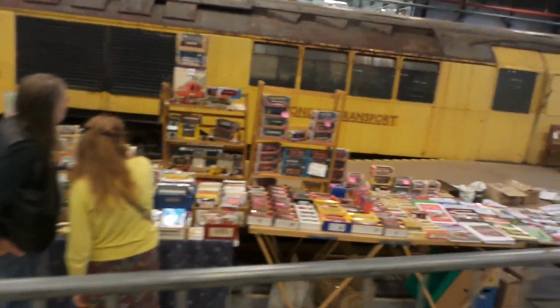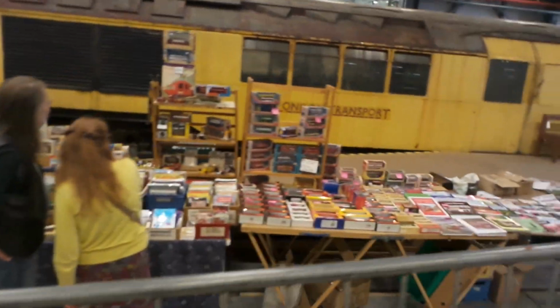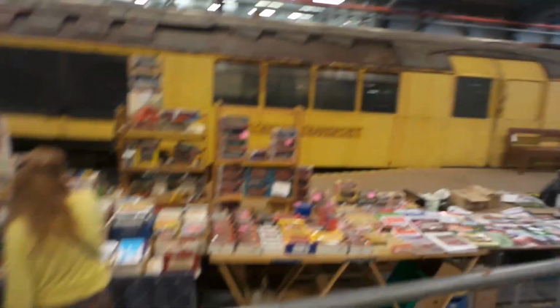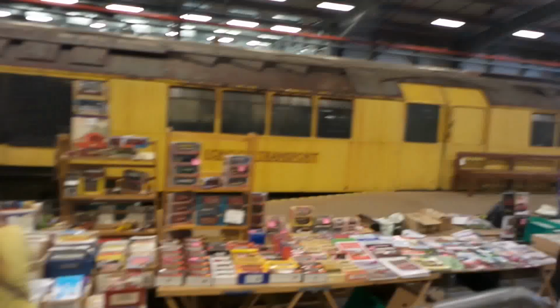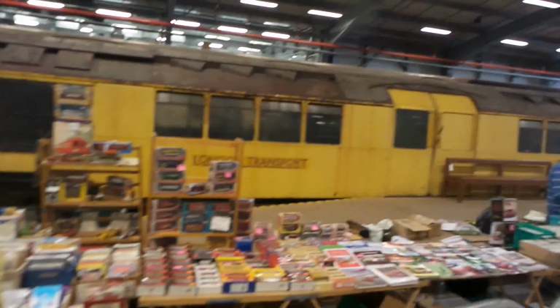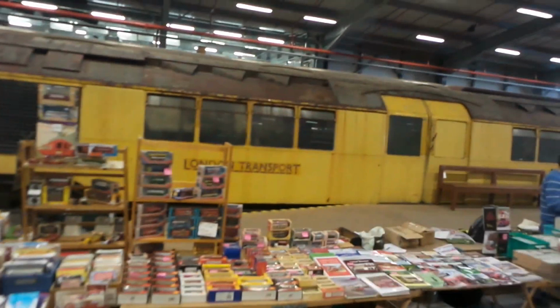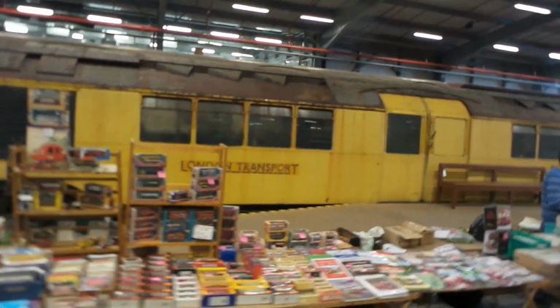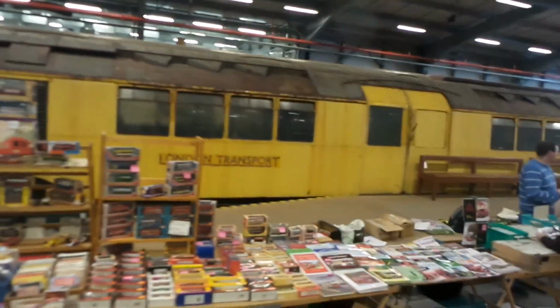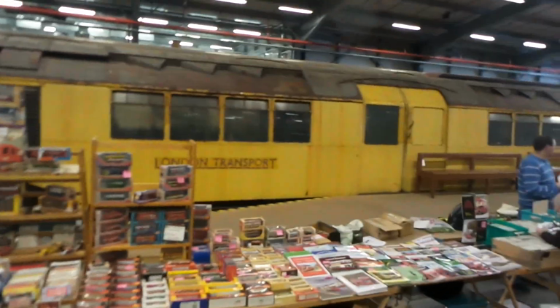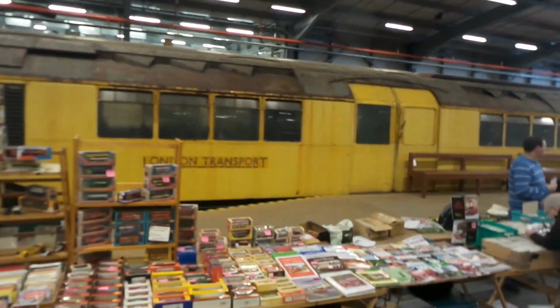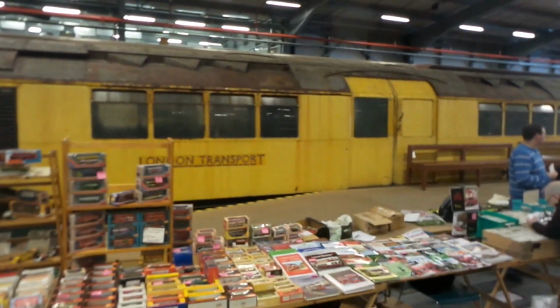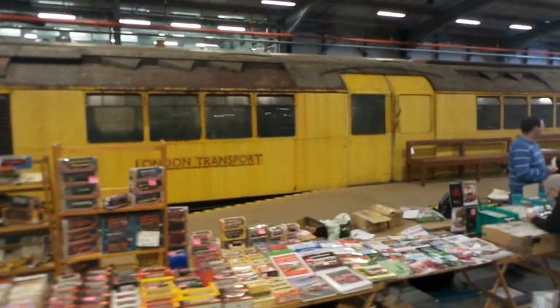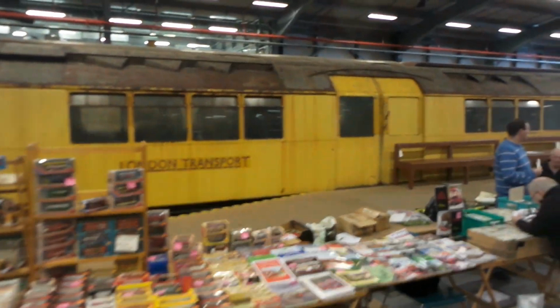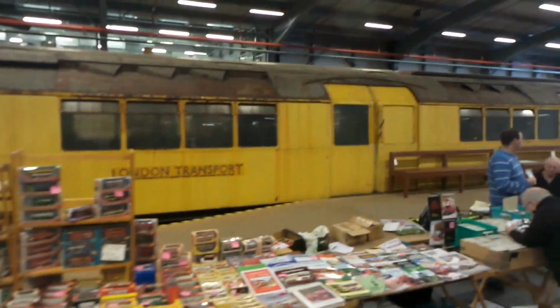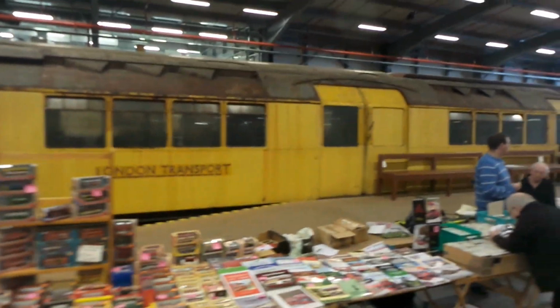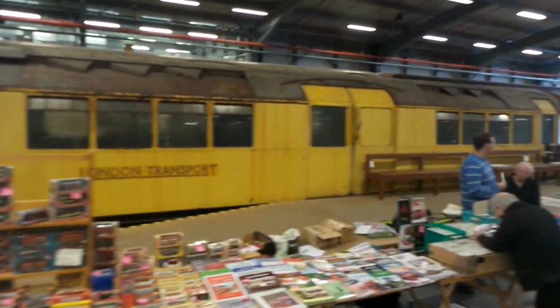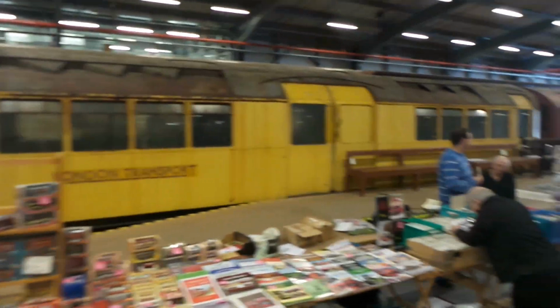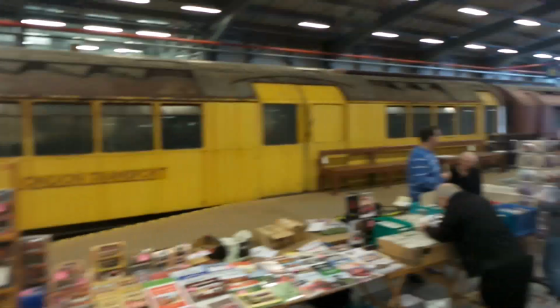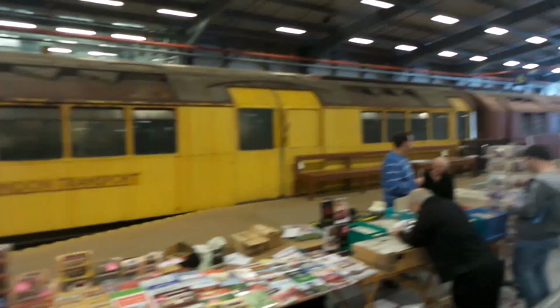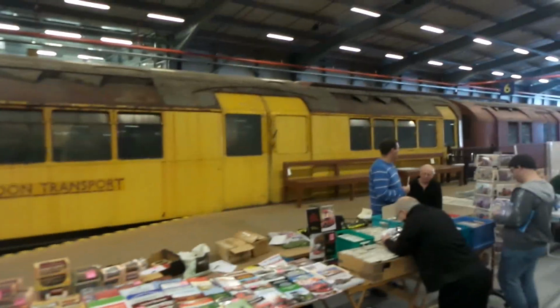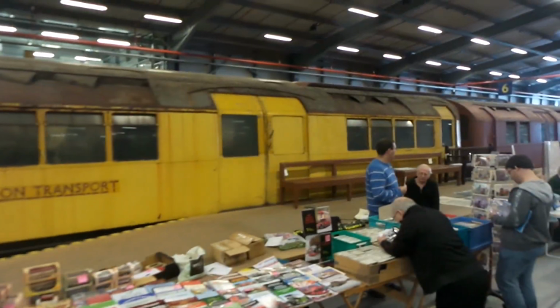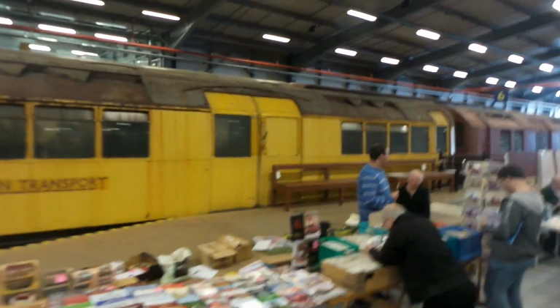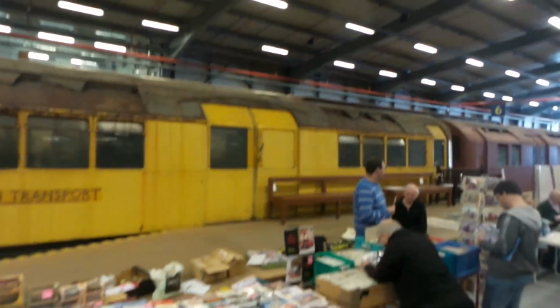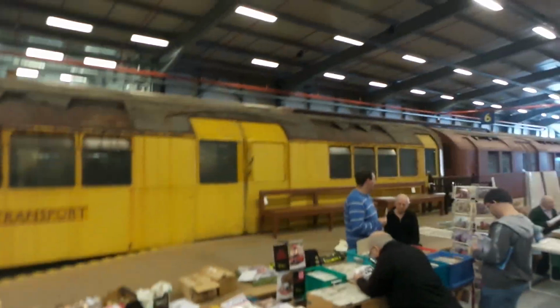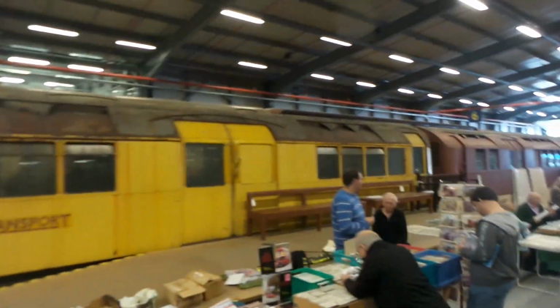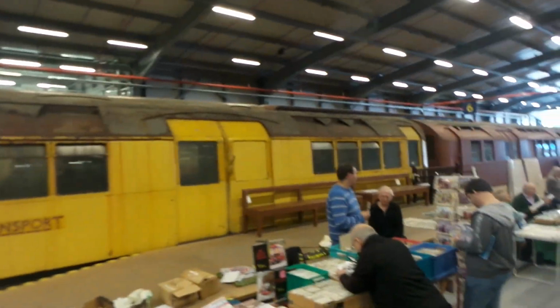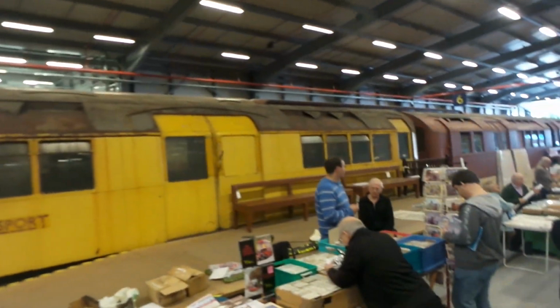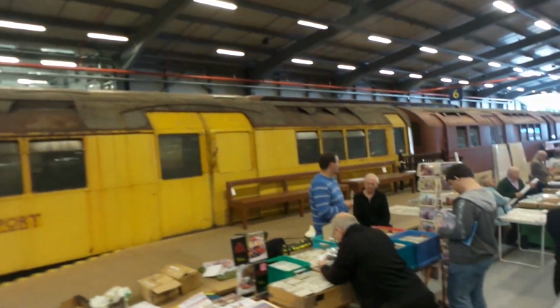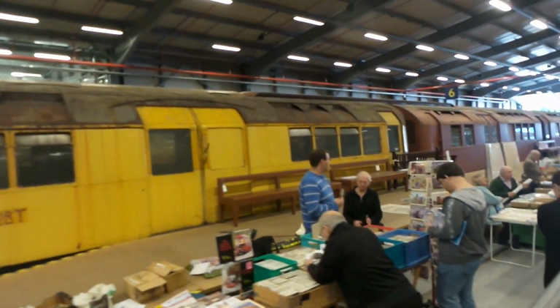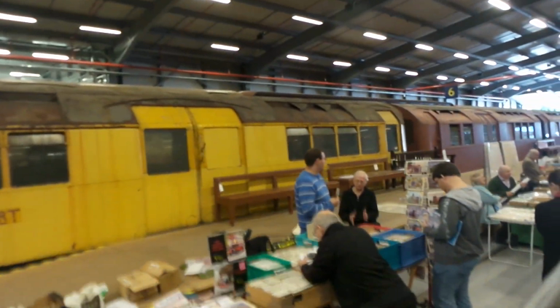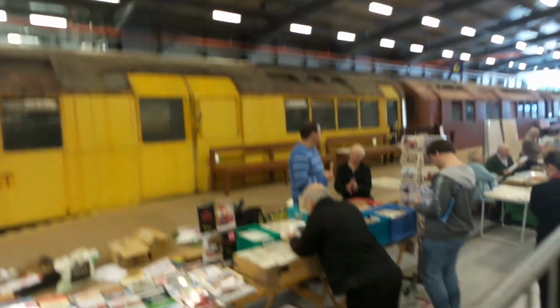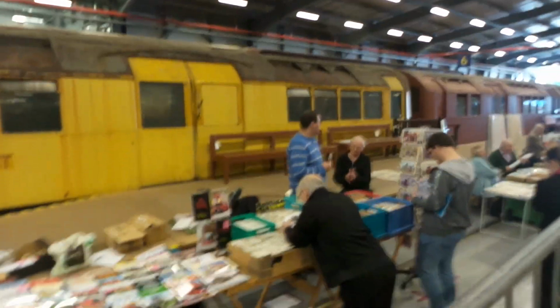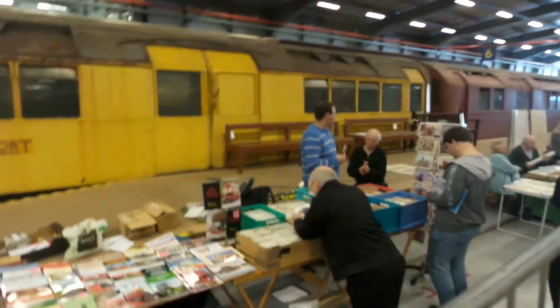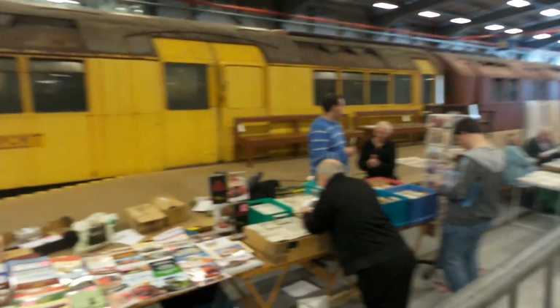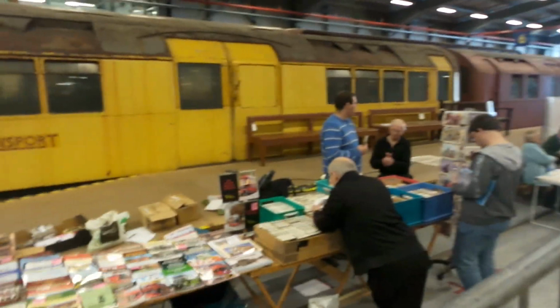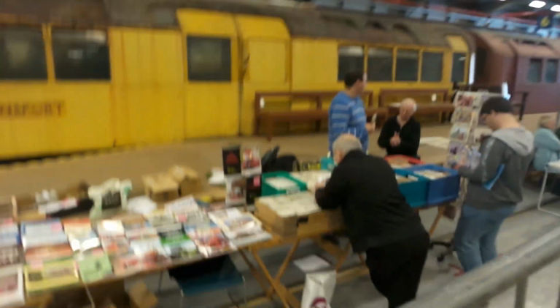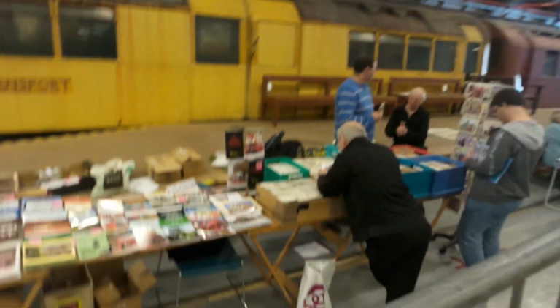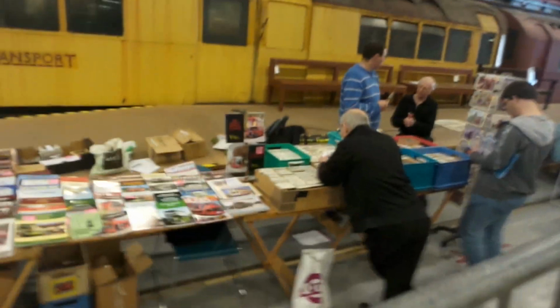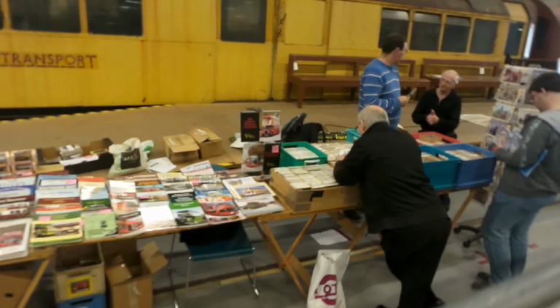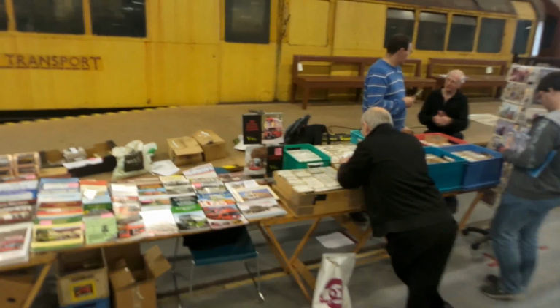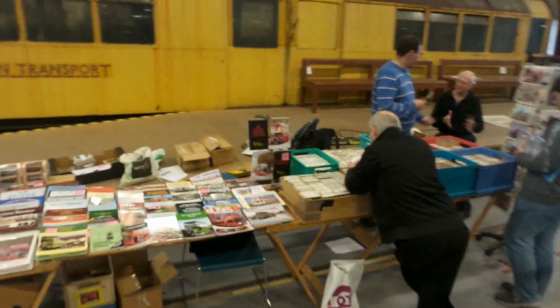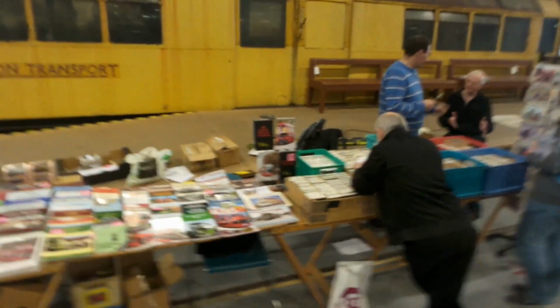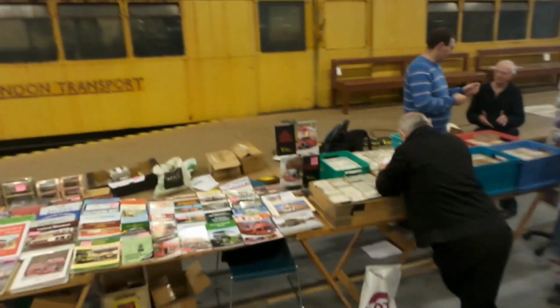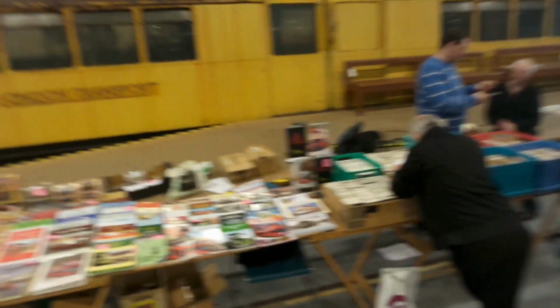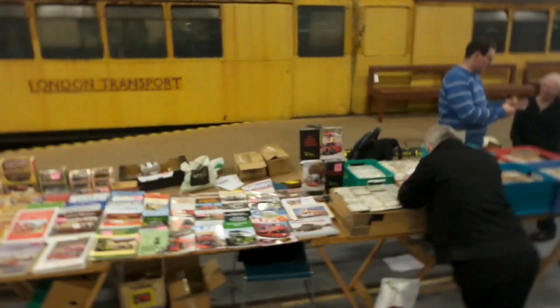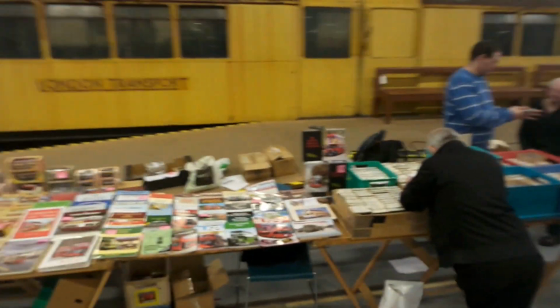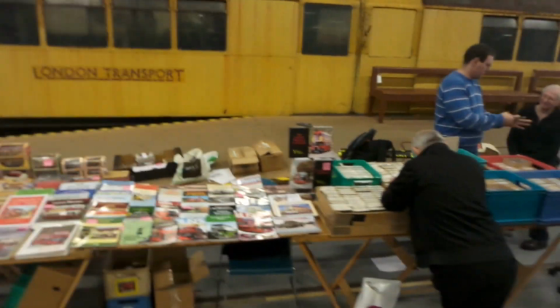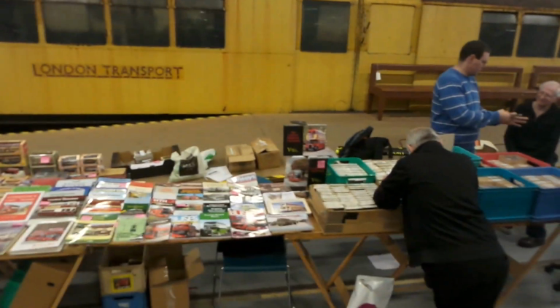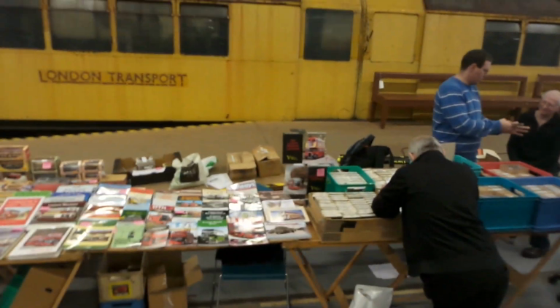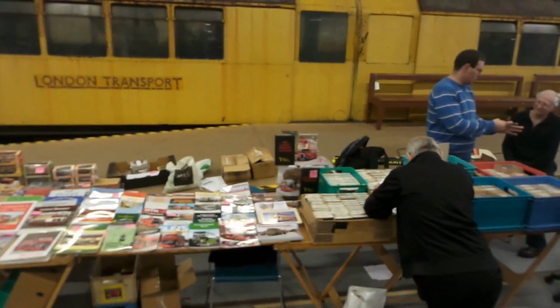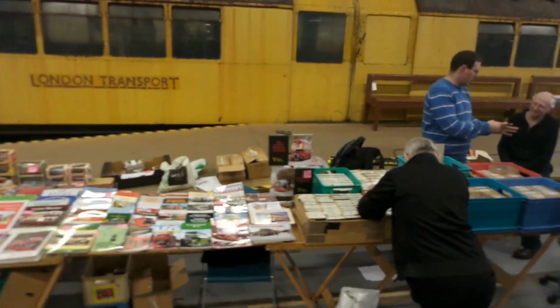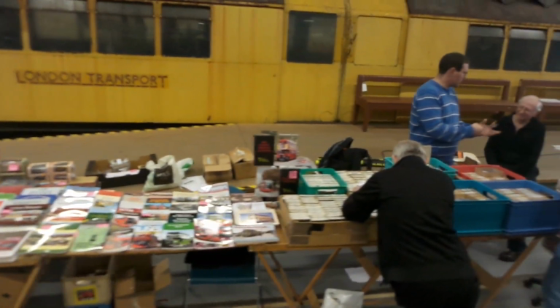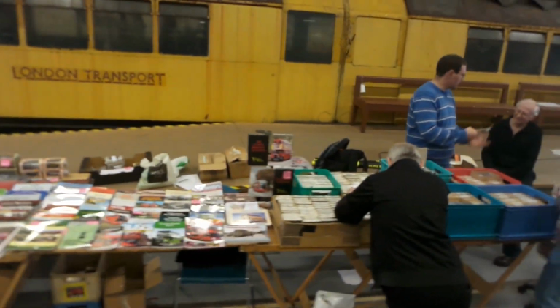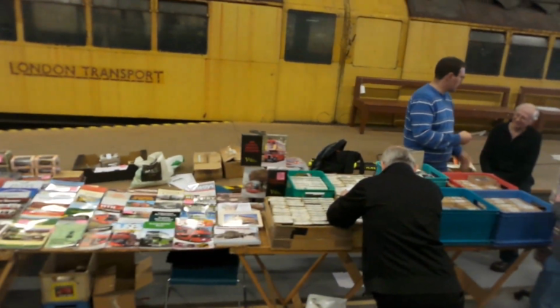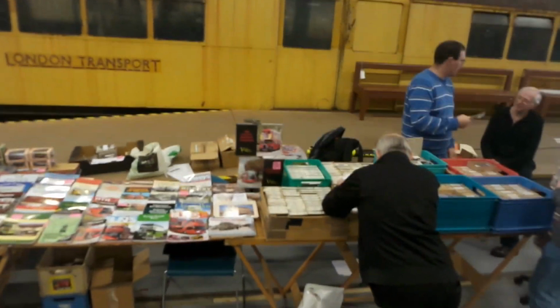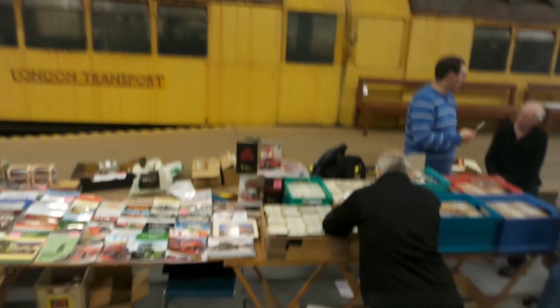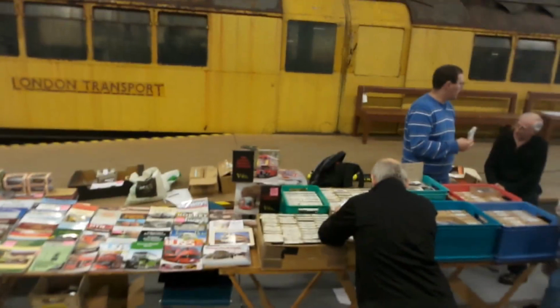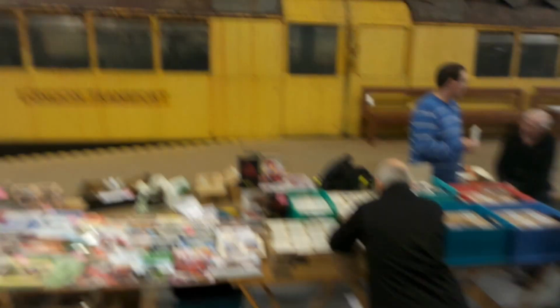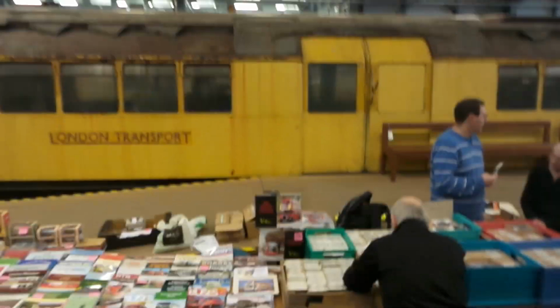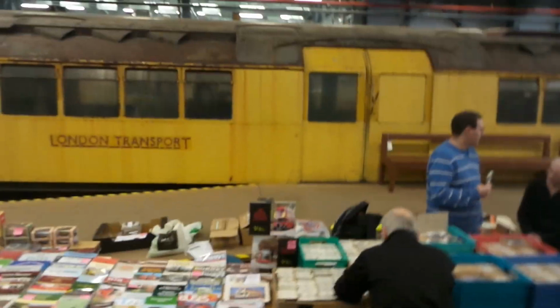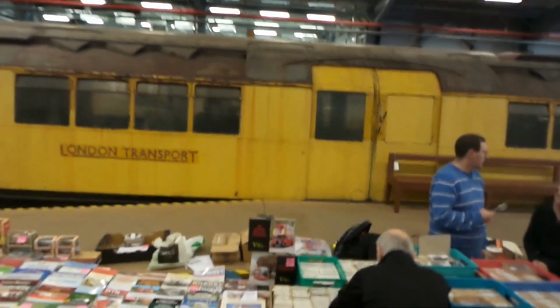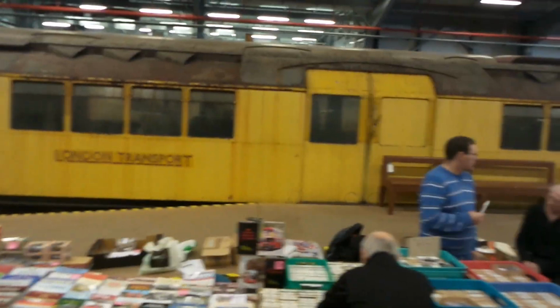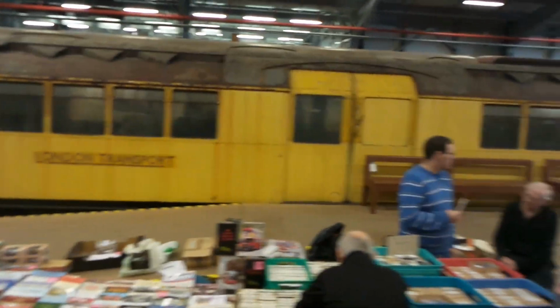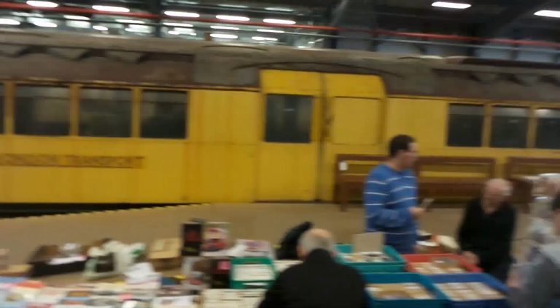We have got some notebooks. We have got a semi-missive — it's got tickets, brochures, timetables, et cetera.